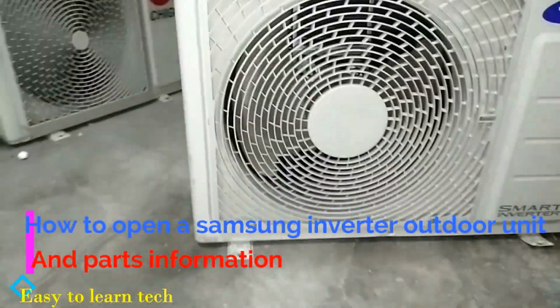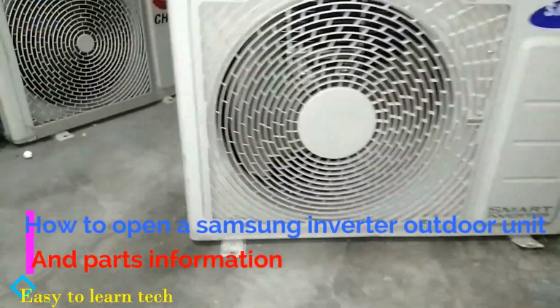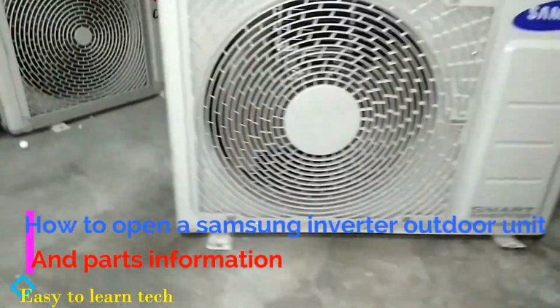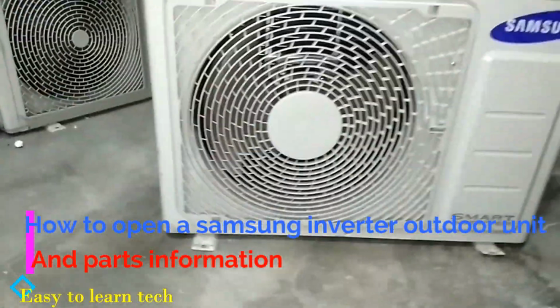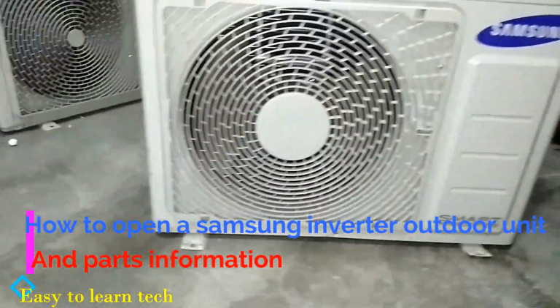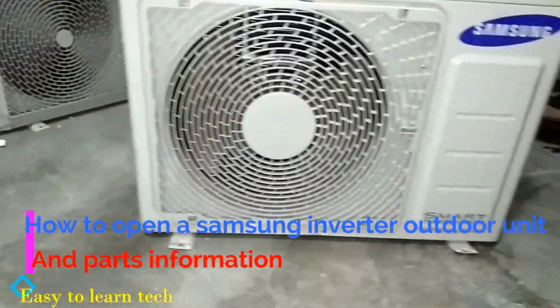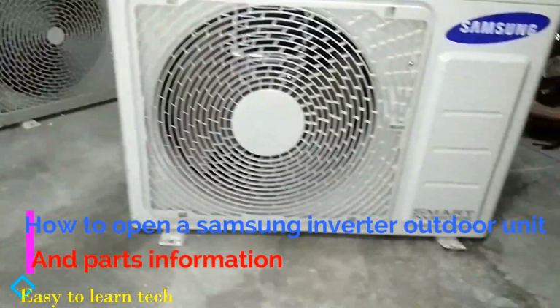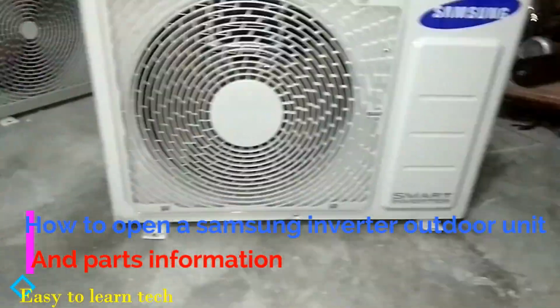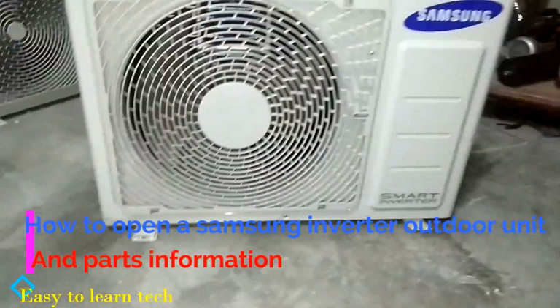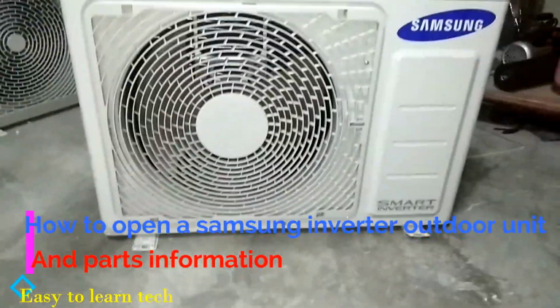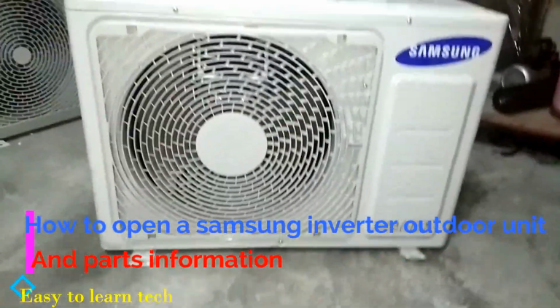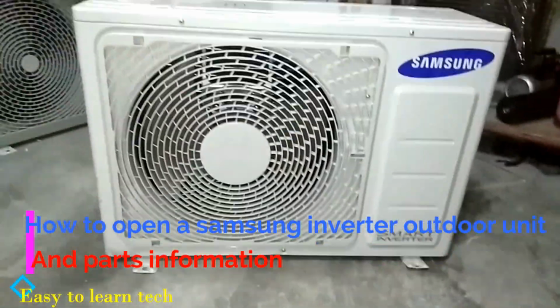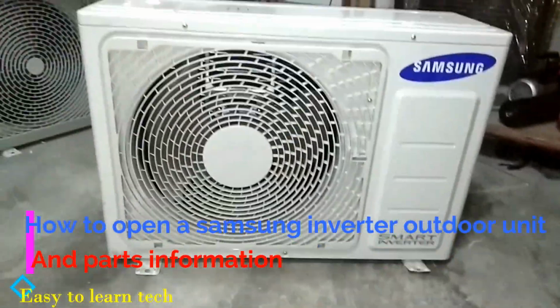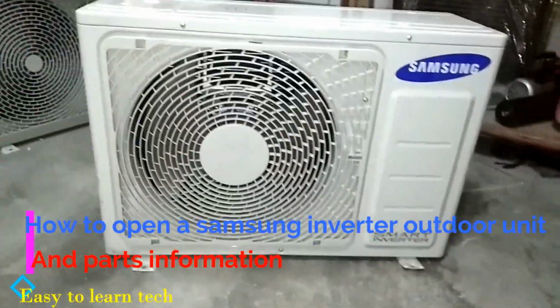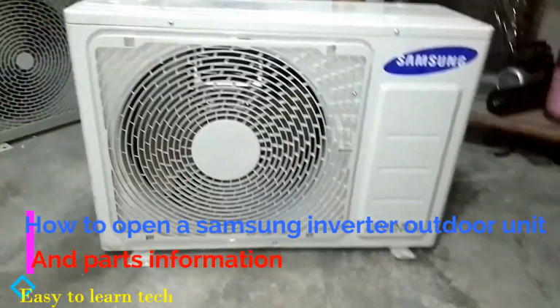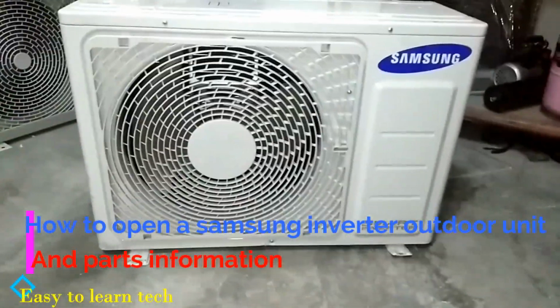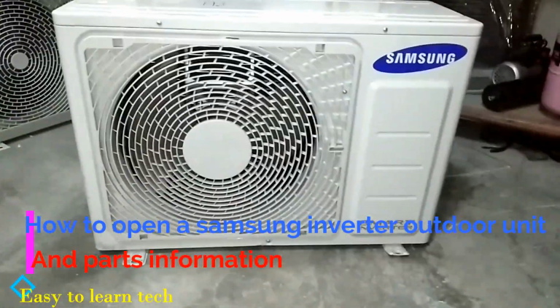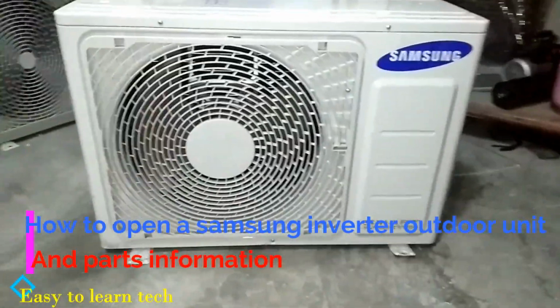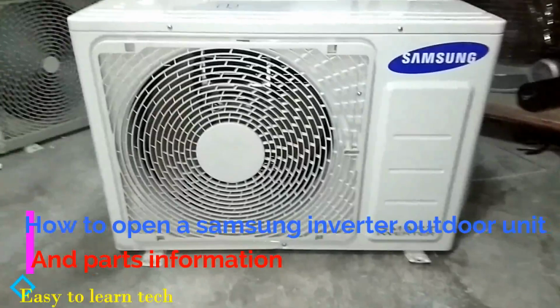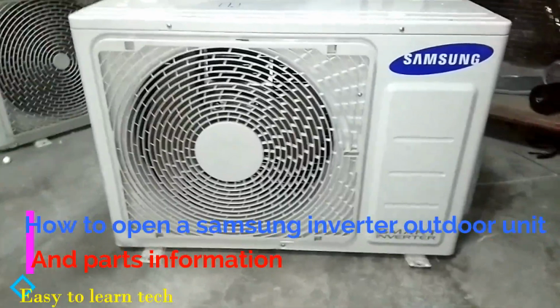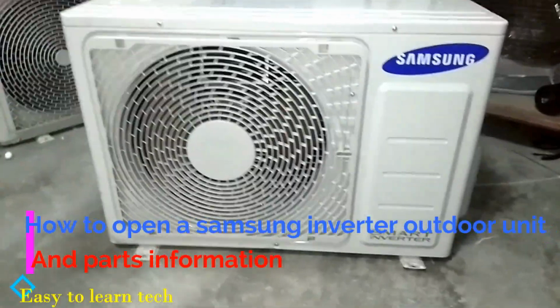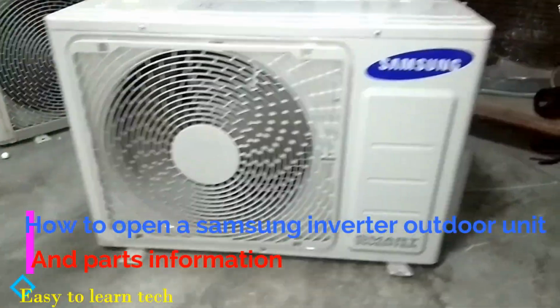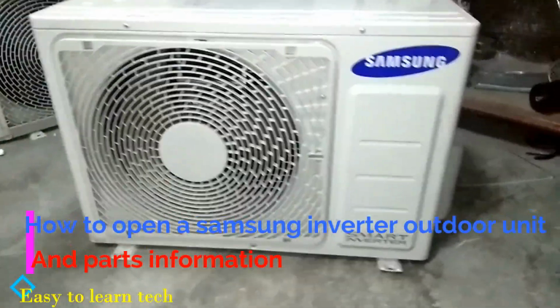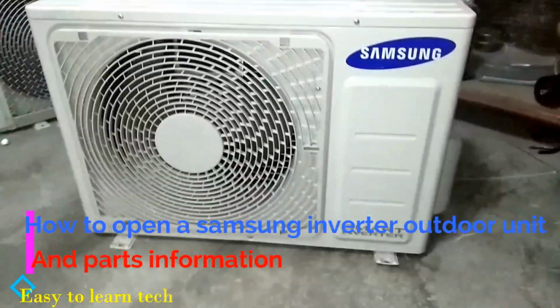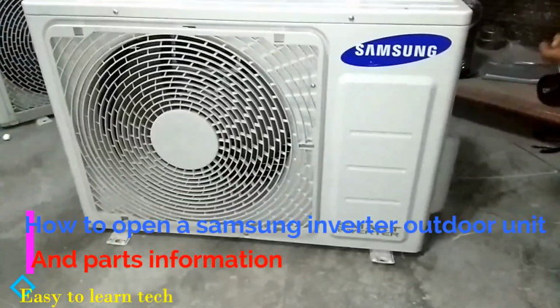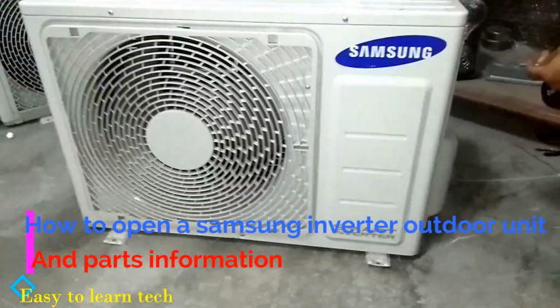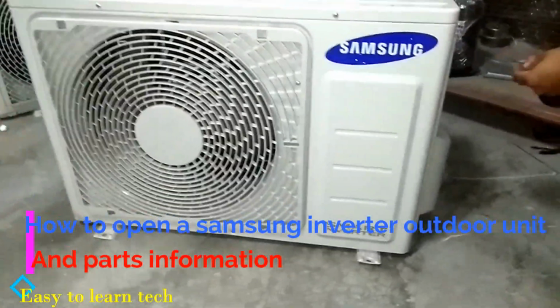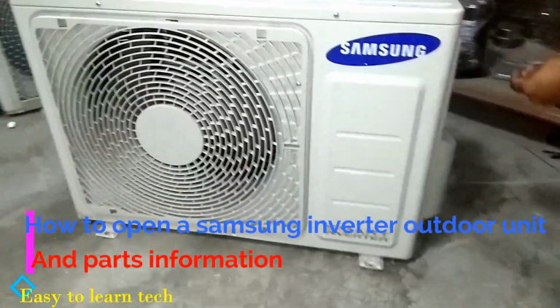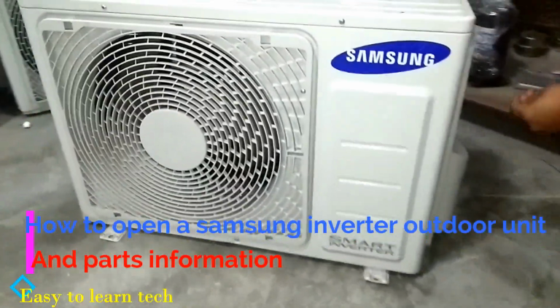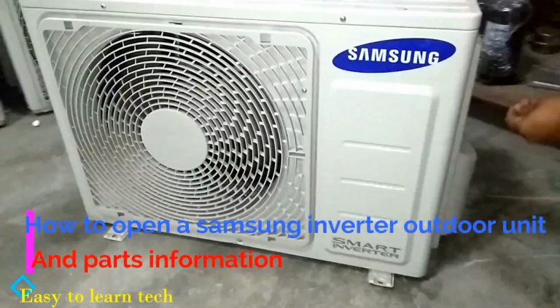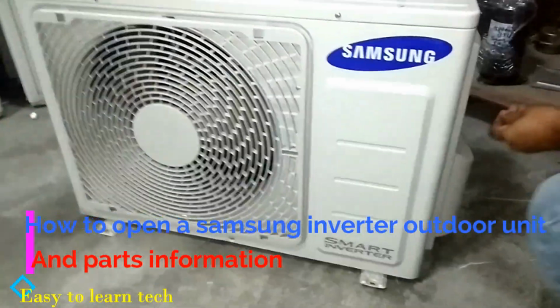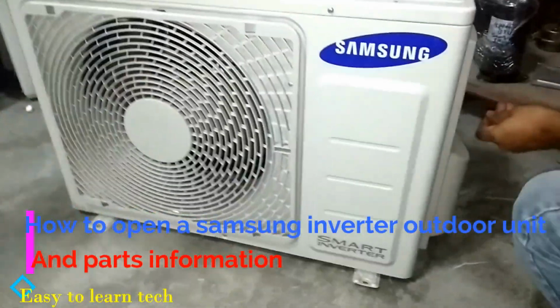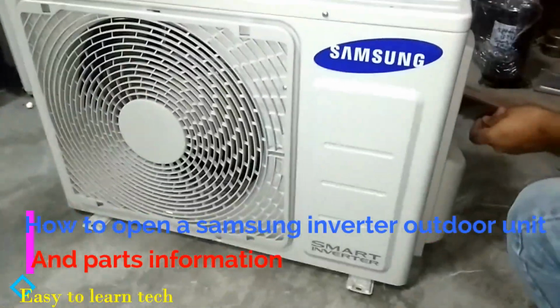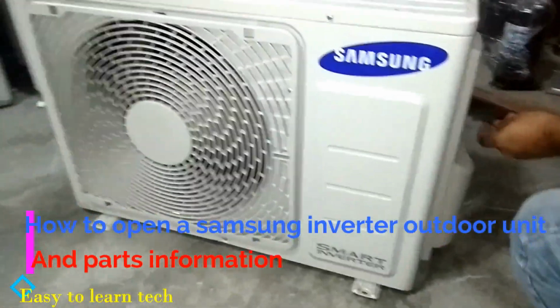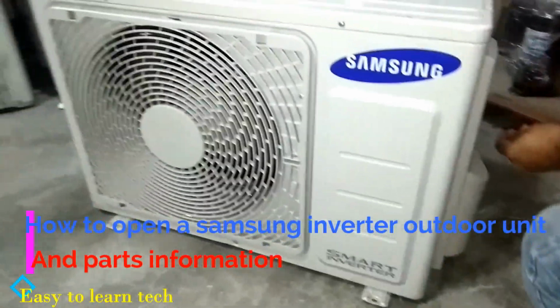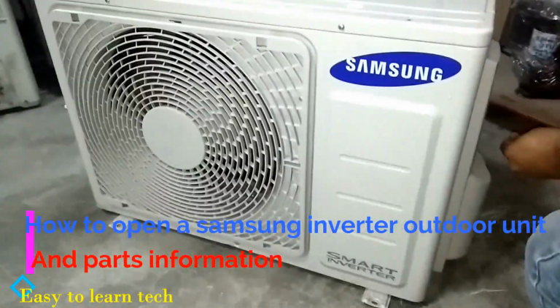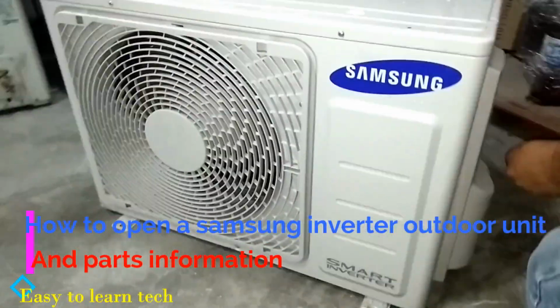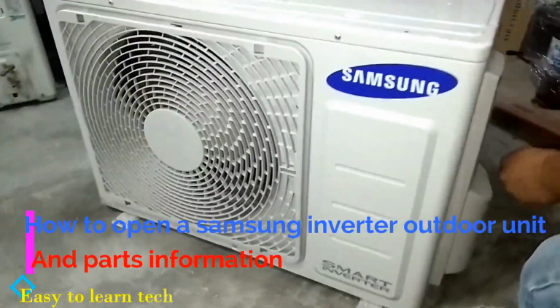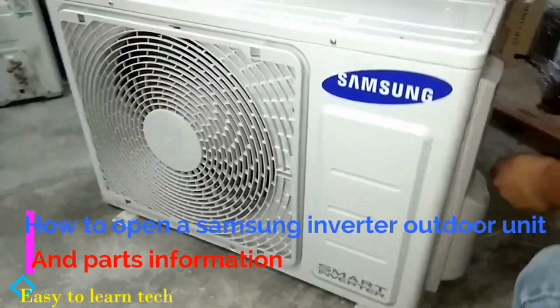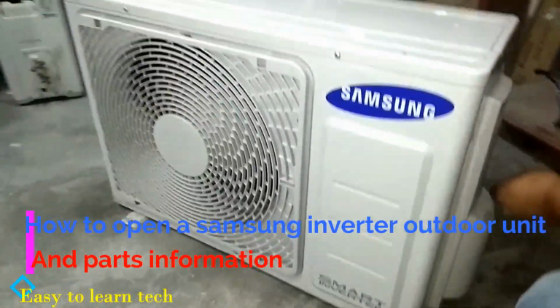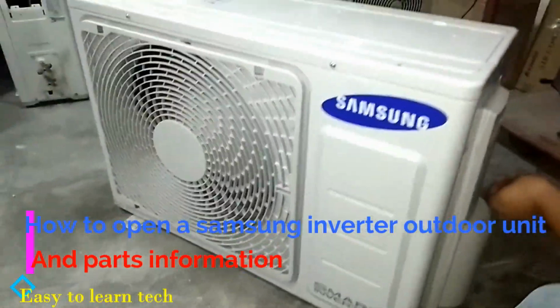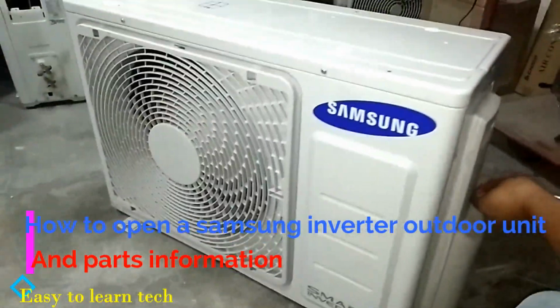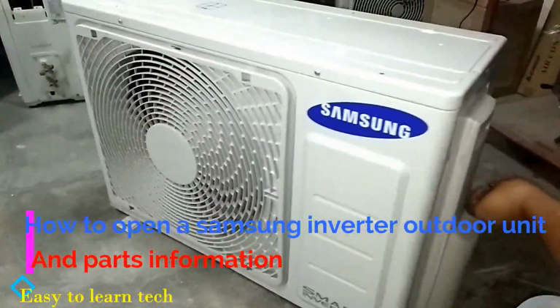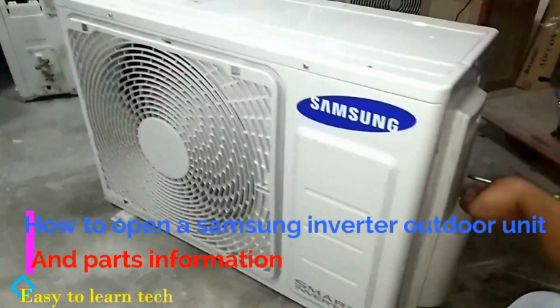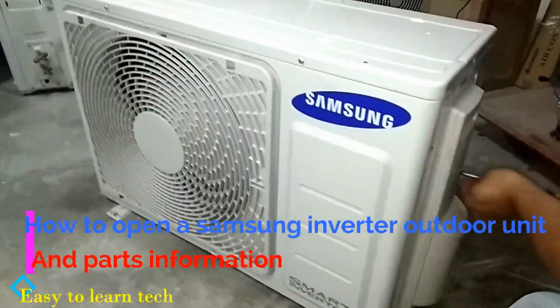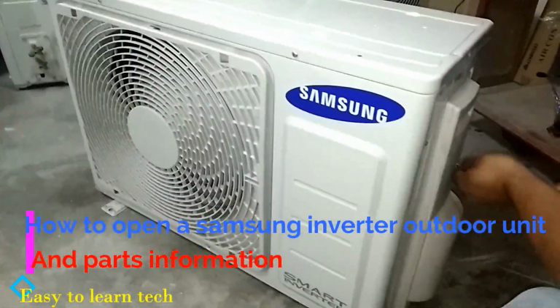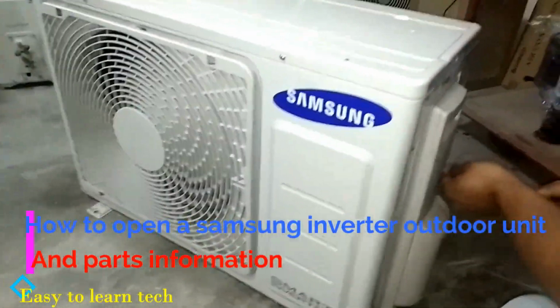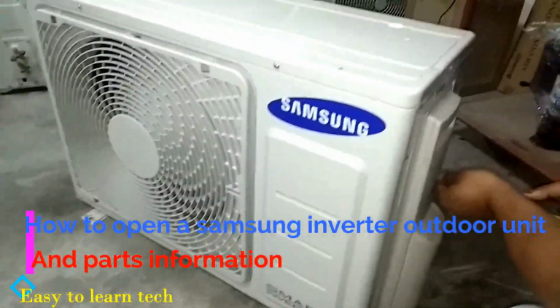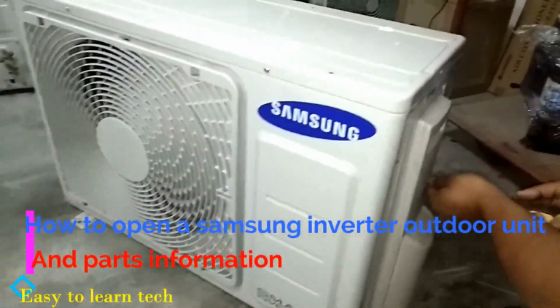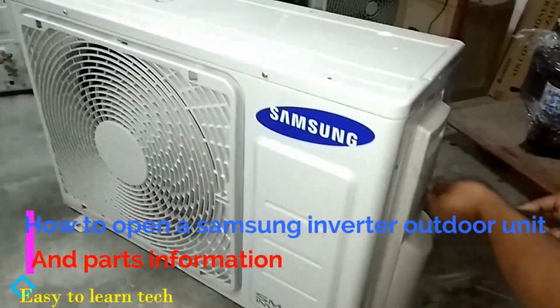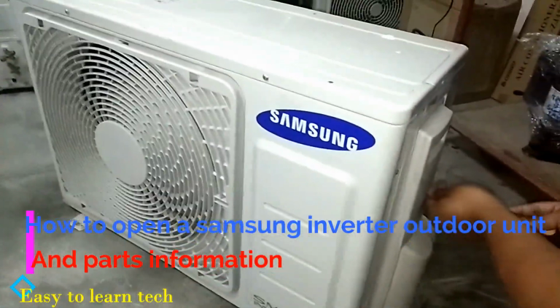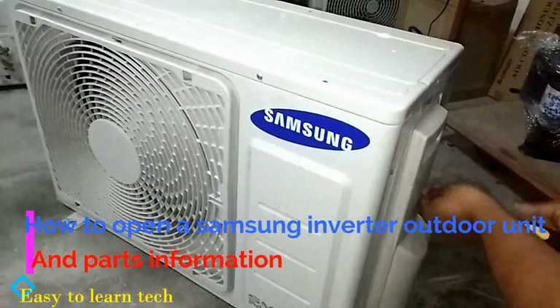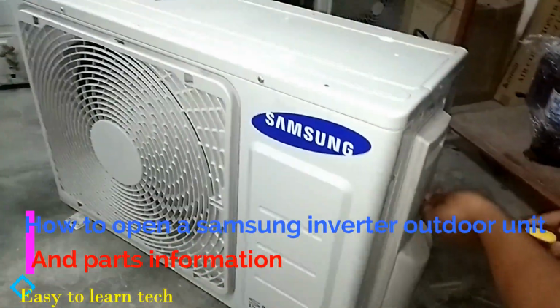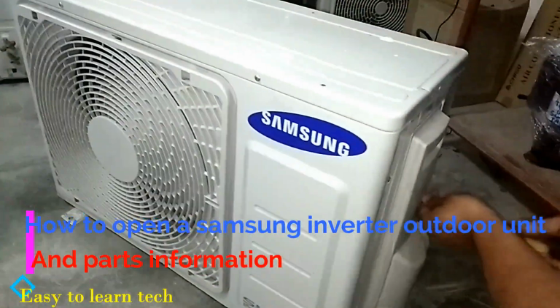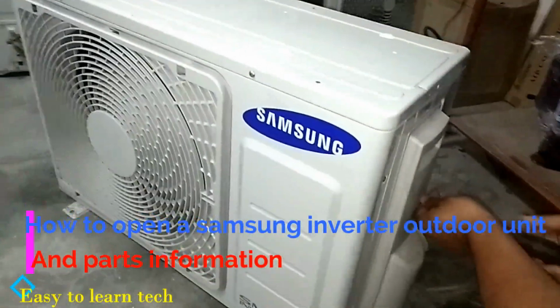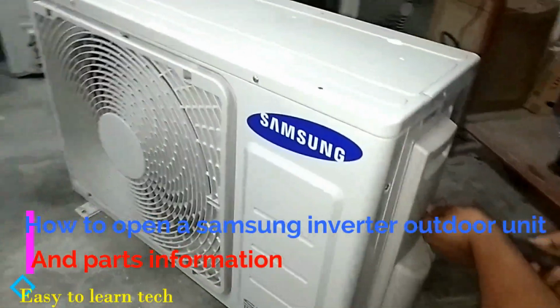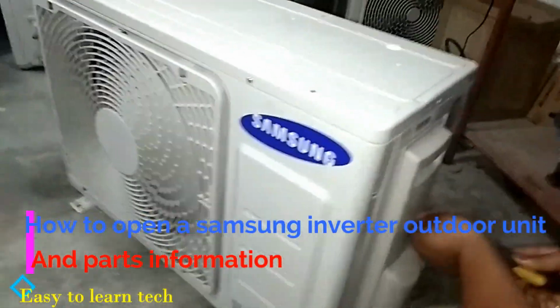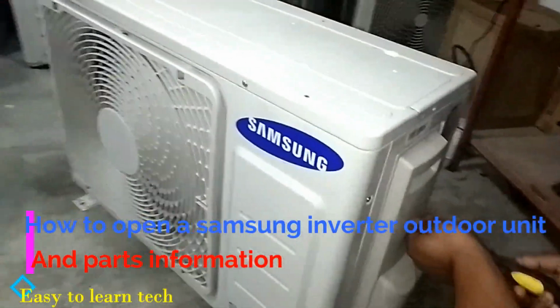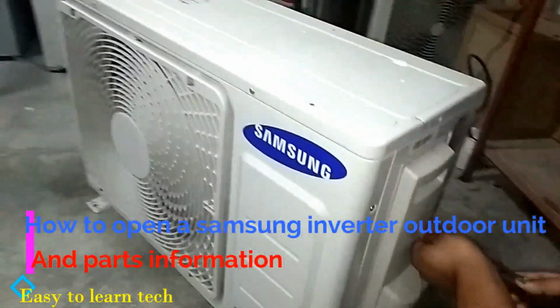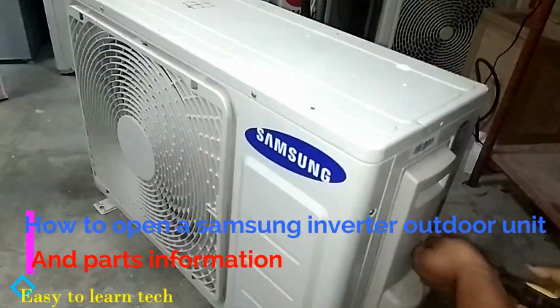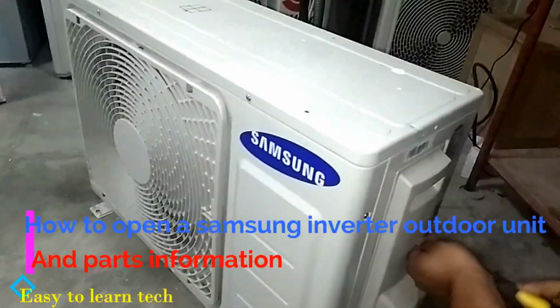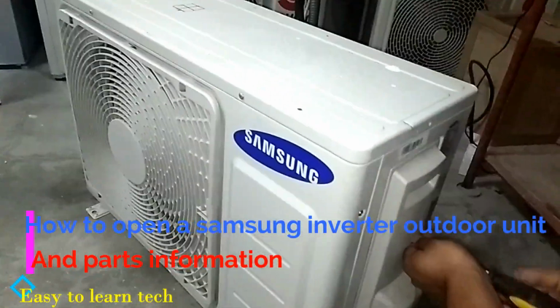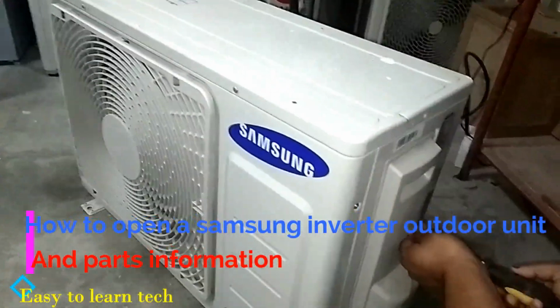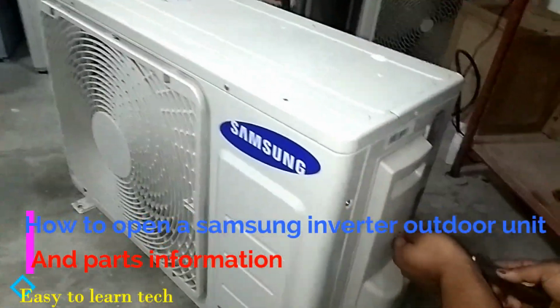In a modern world, air conditioning keeps an important place in our life.